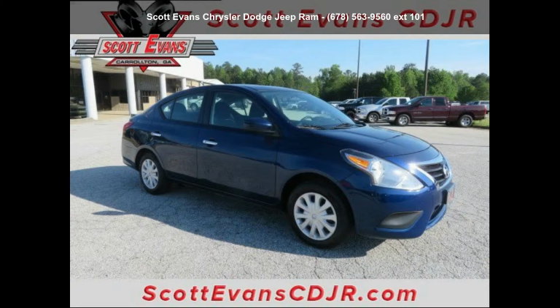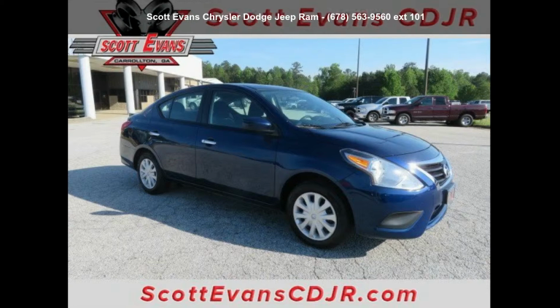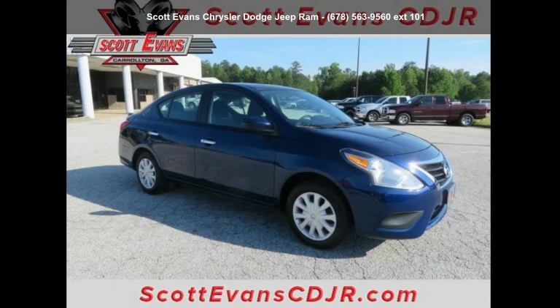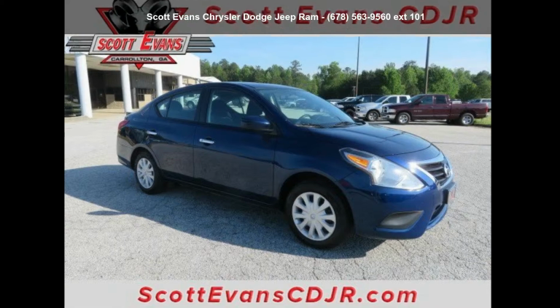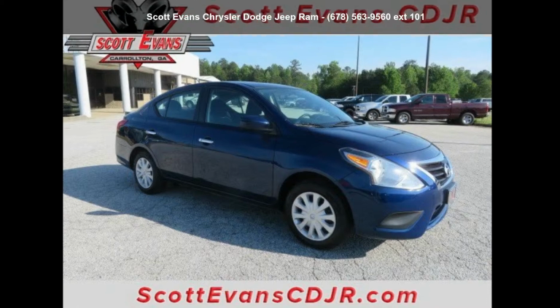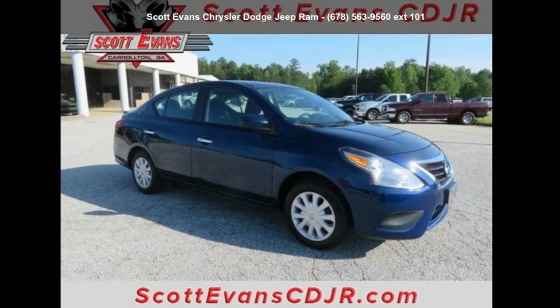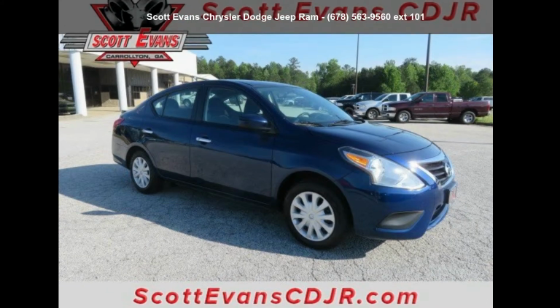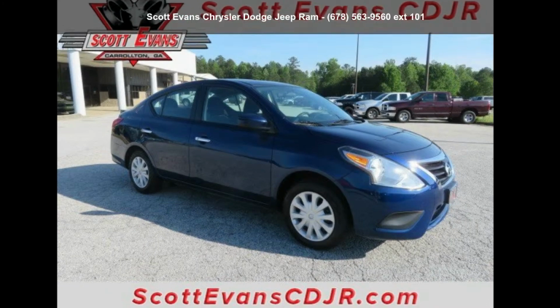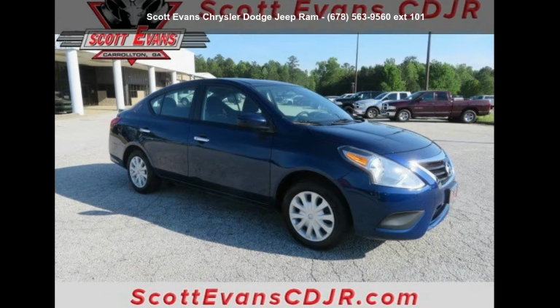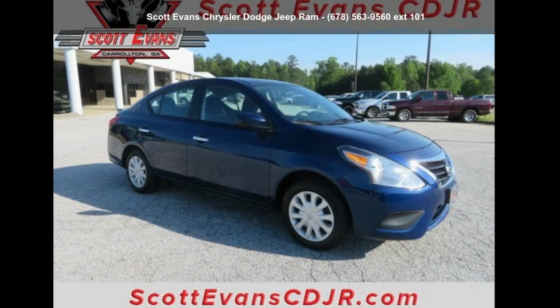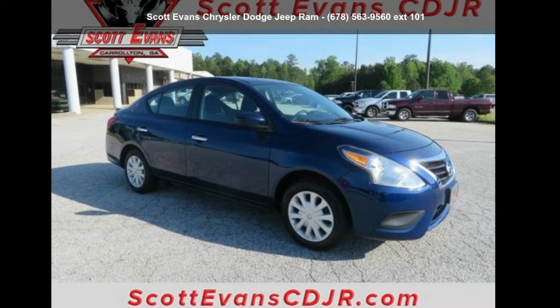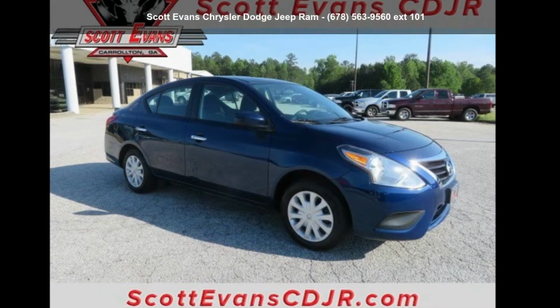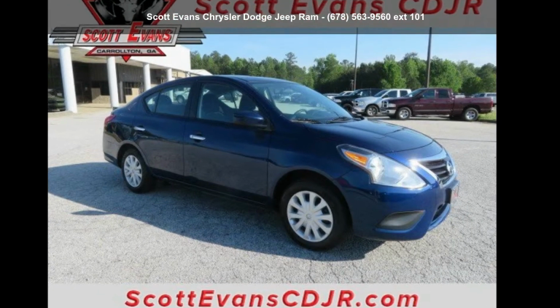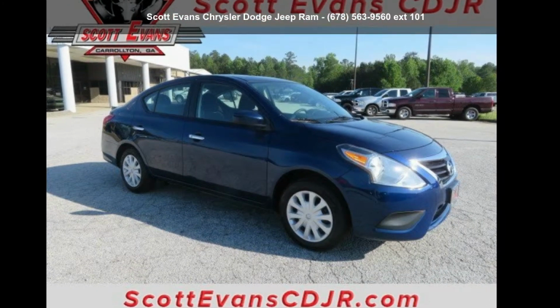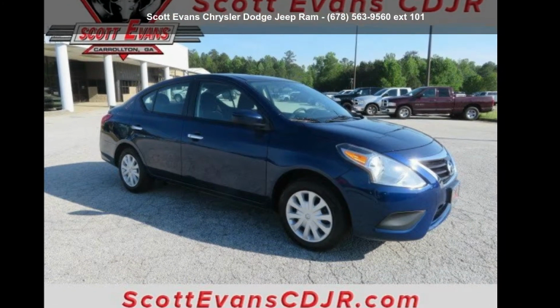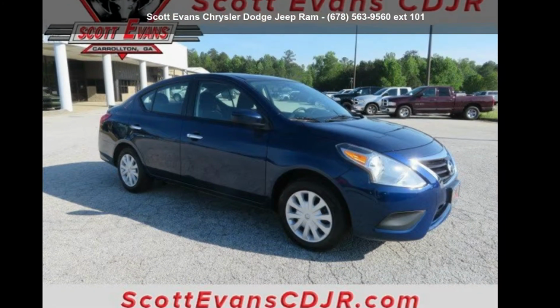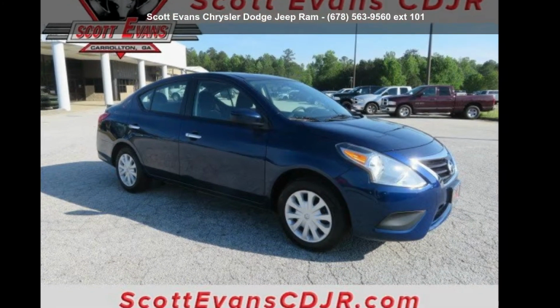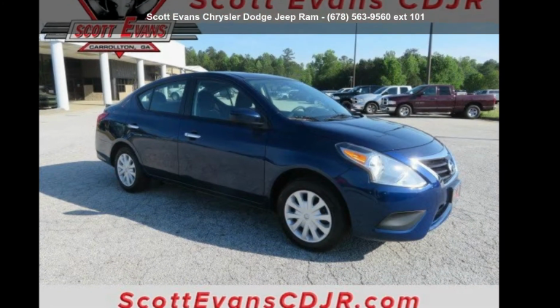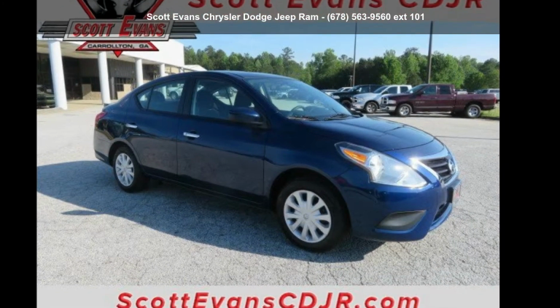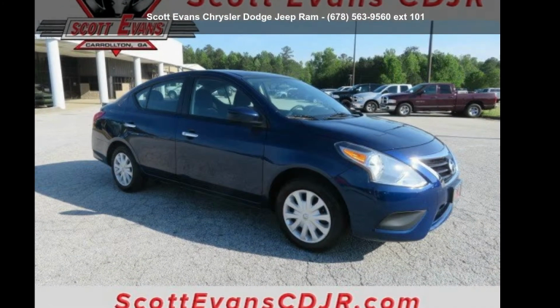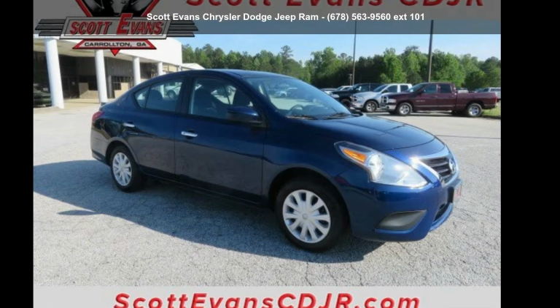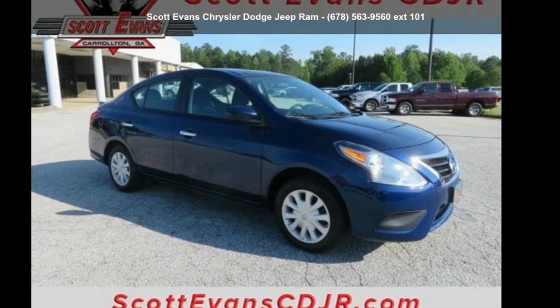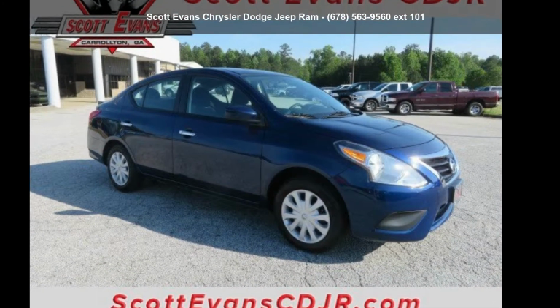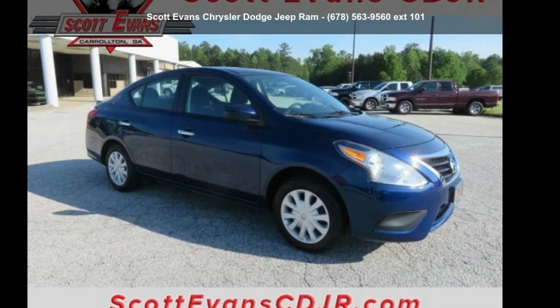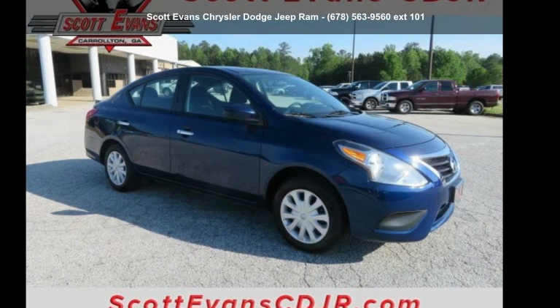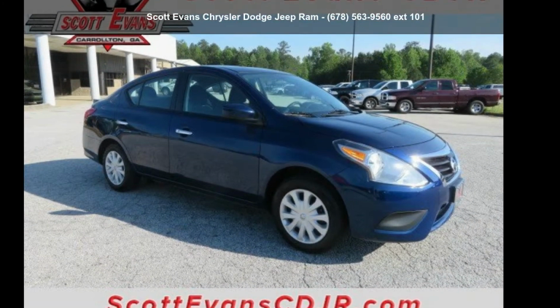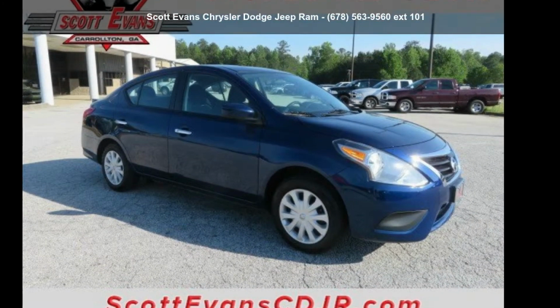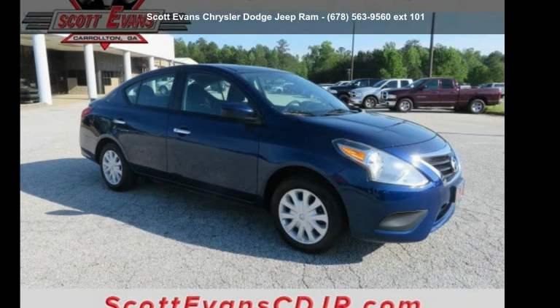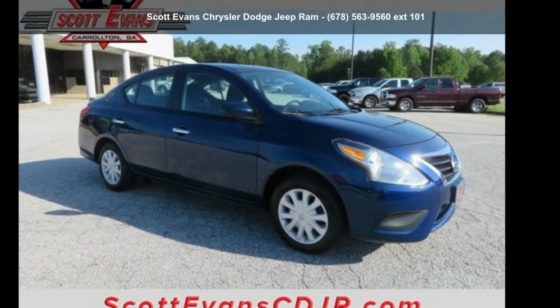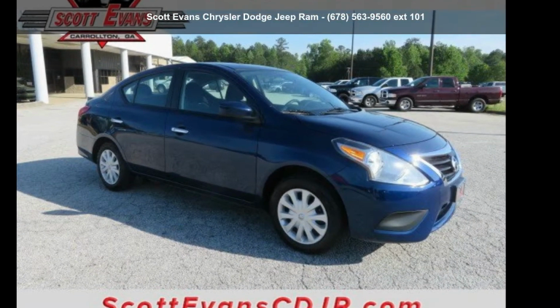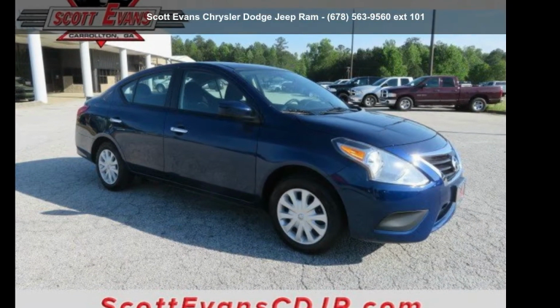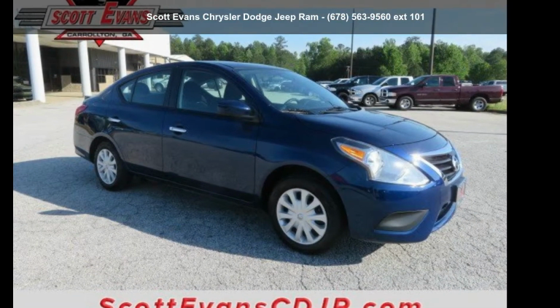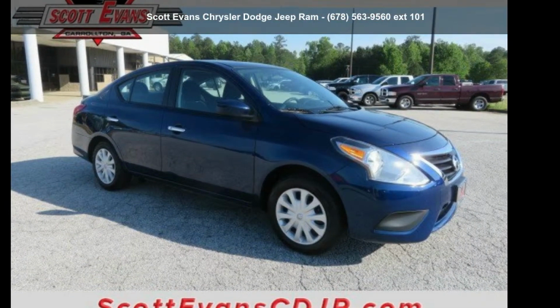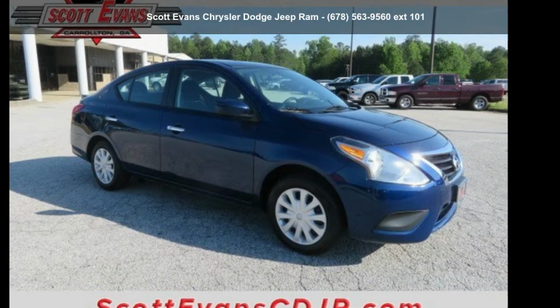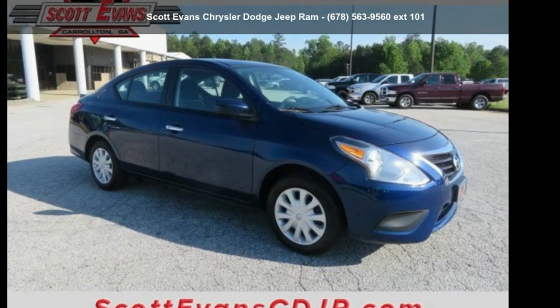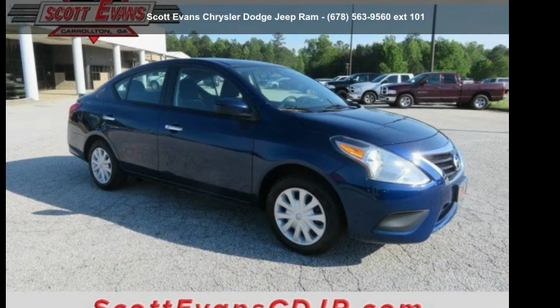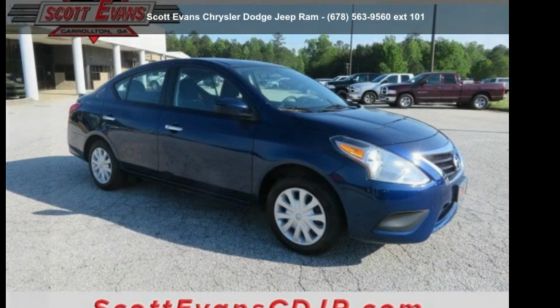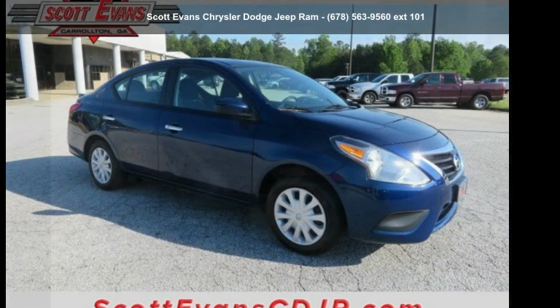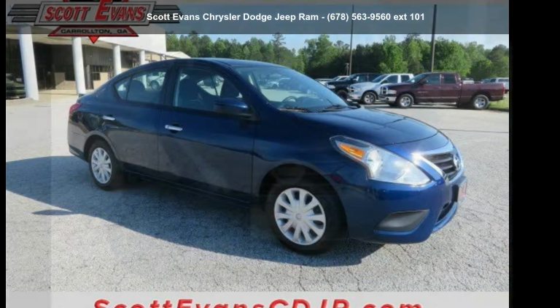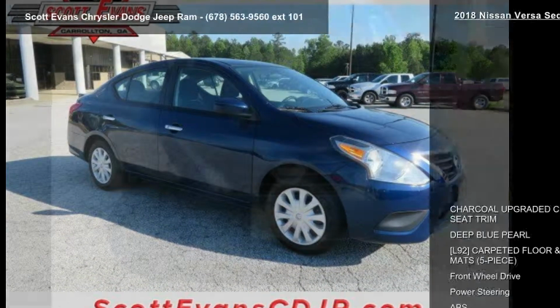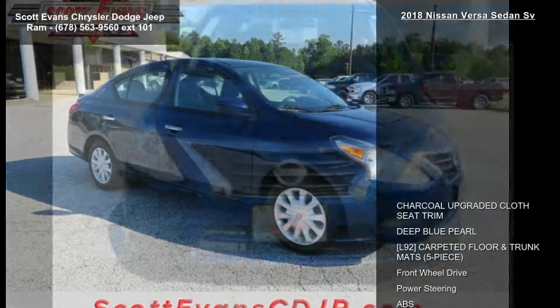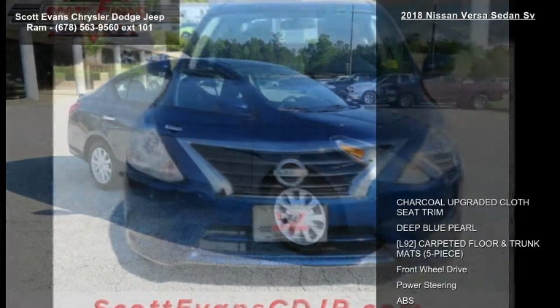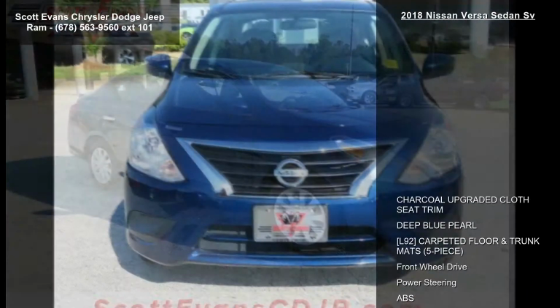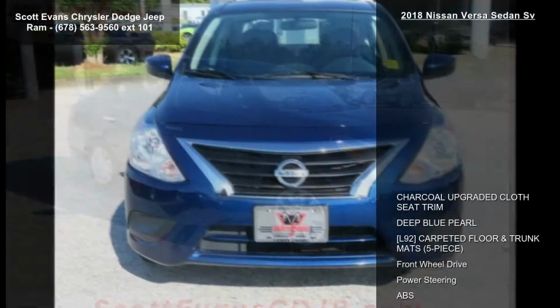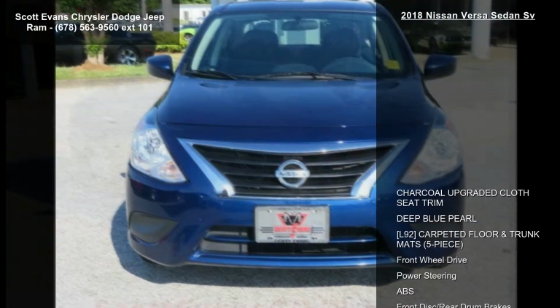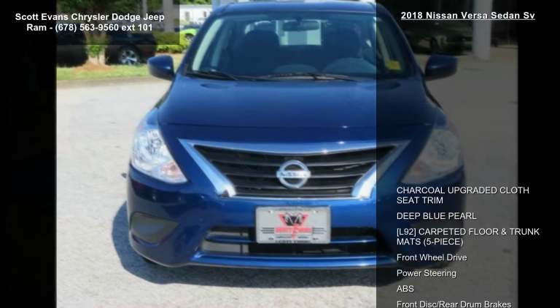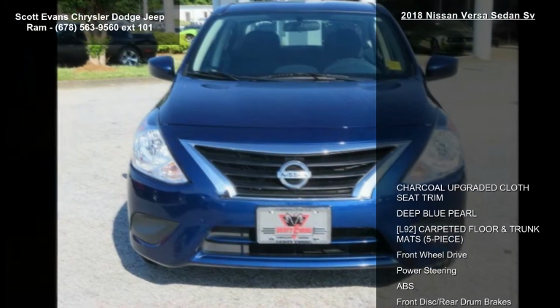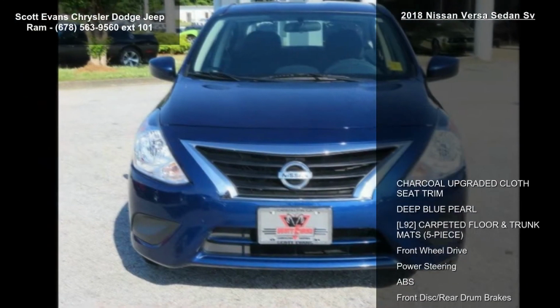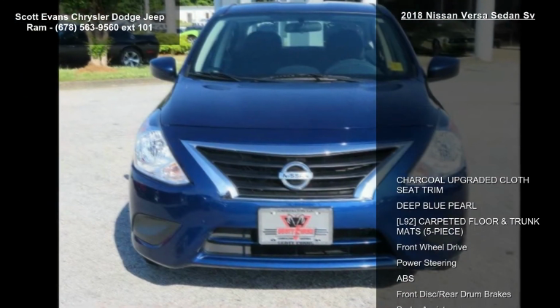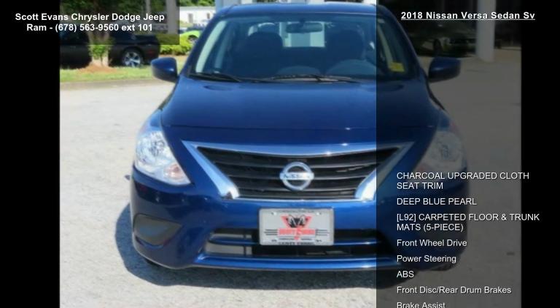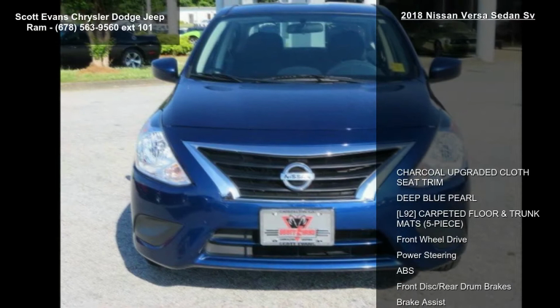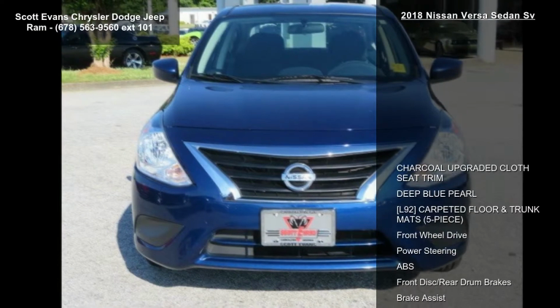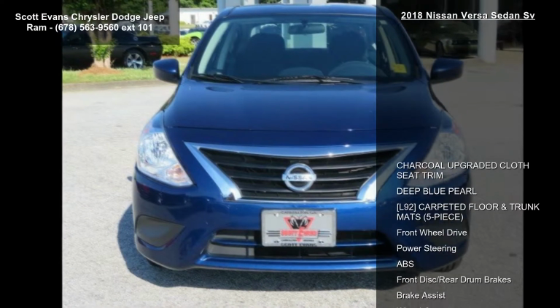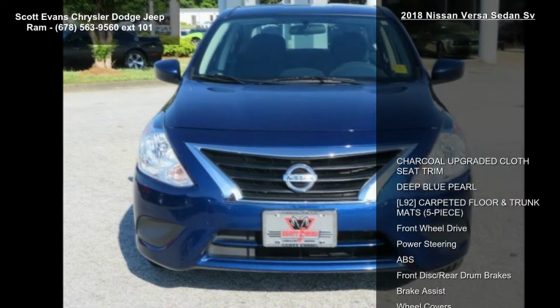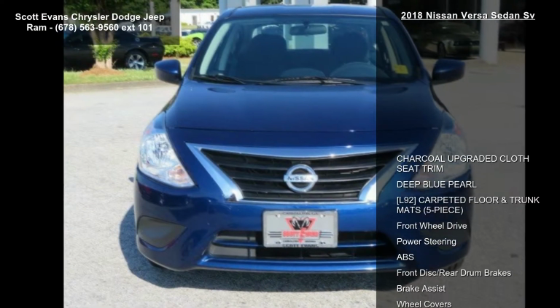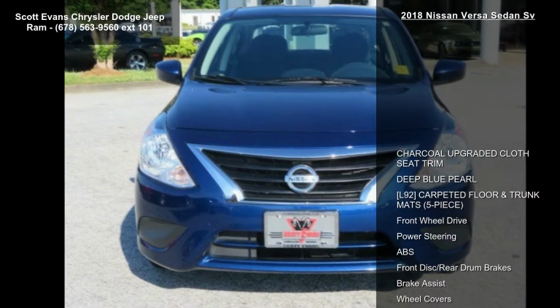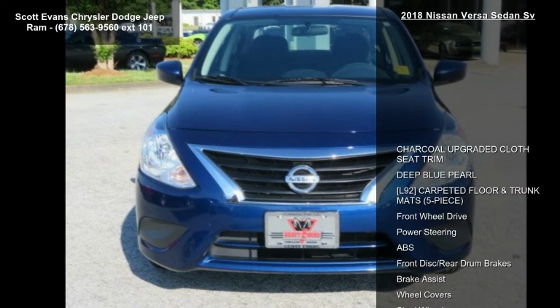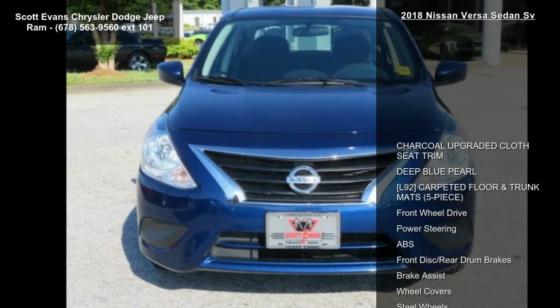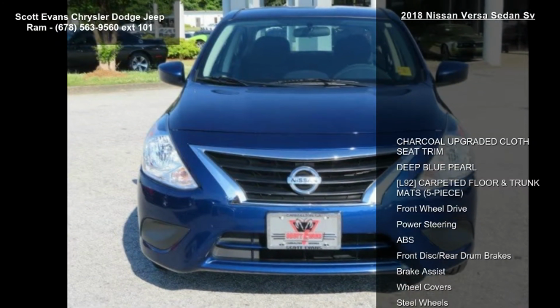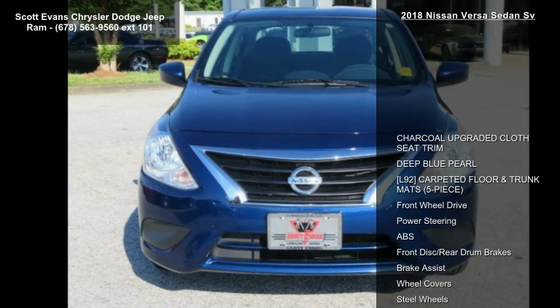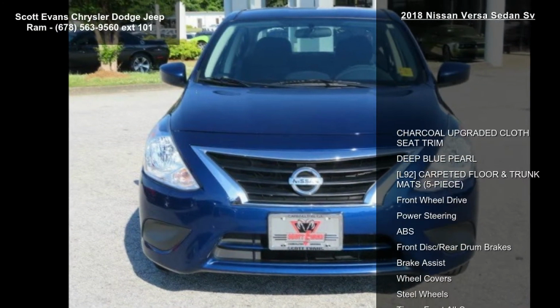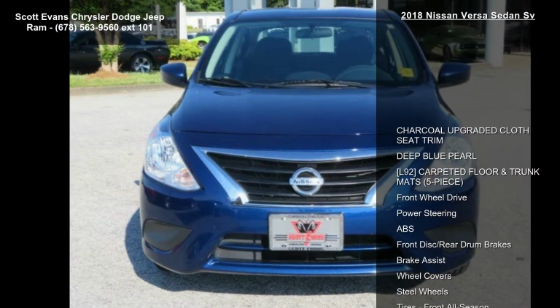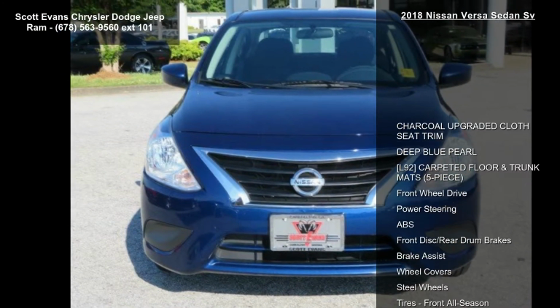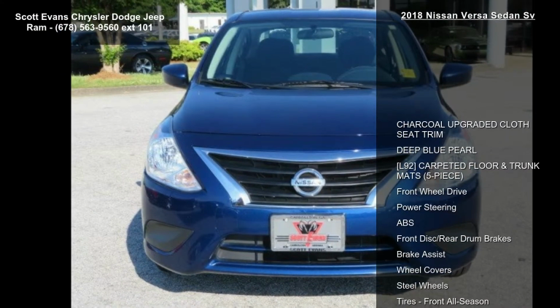Check out this 2018 Nissan Versa Sedan. This may be the set of wheels you've been looking for.